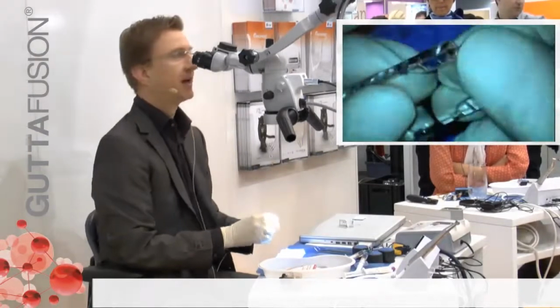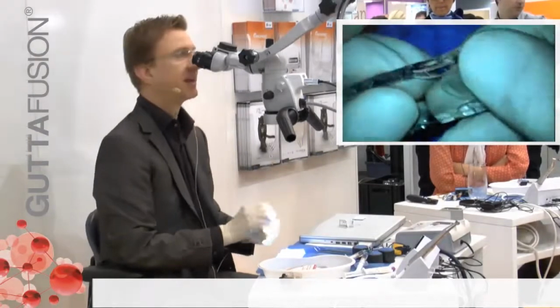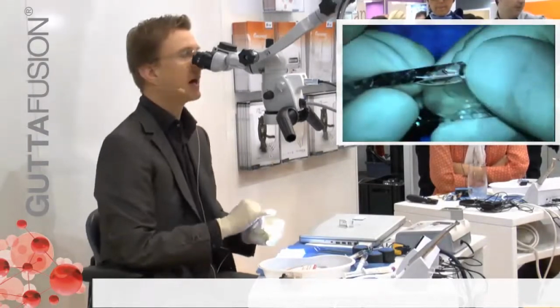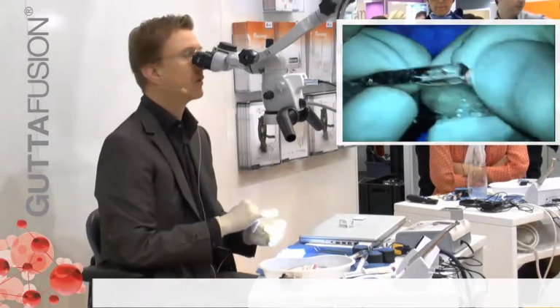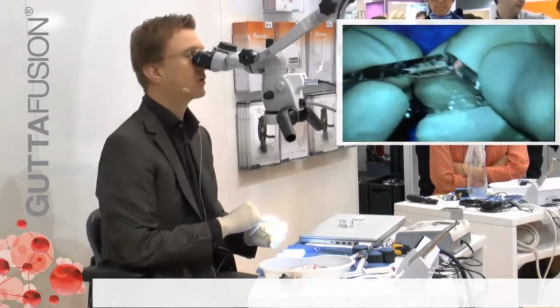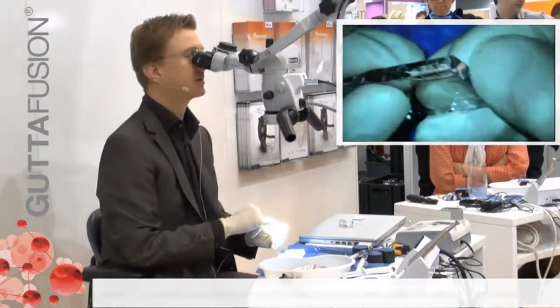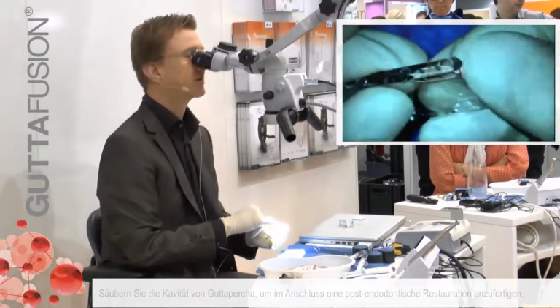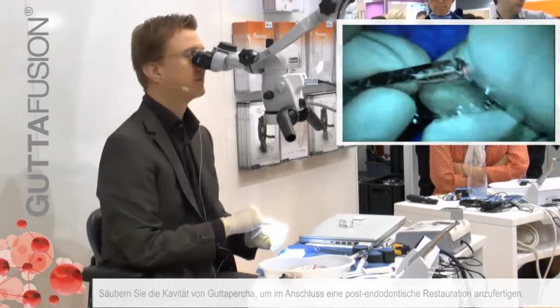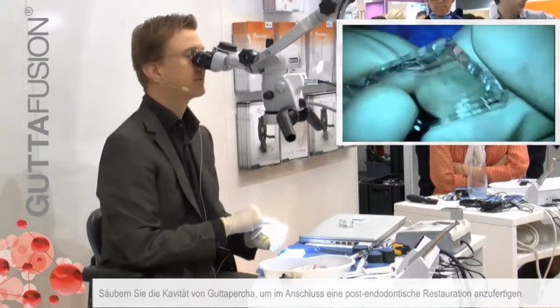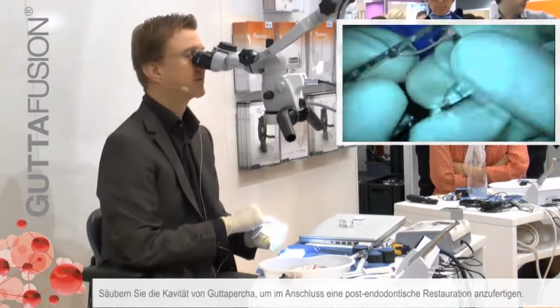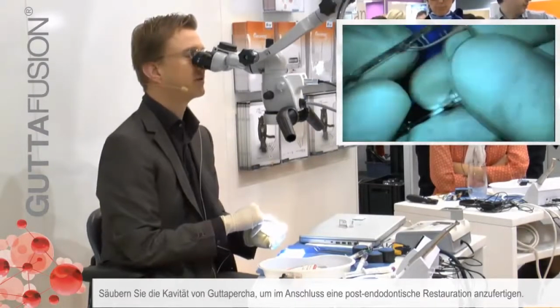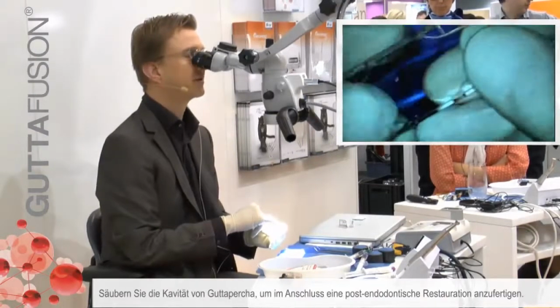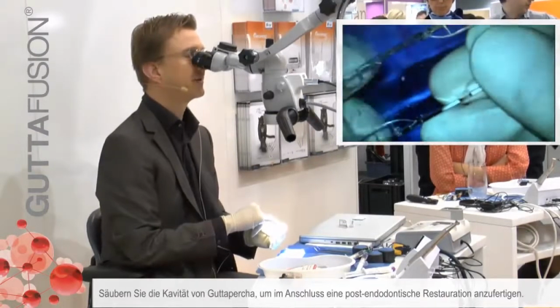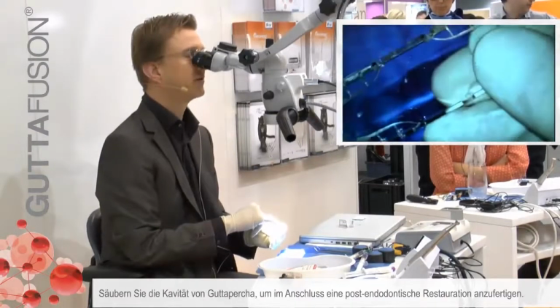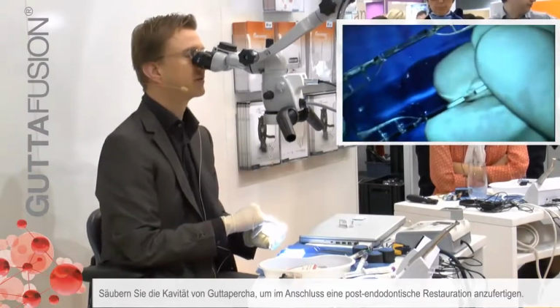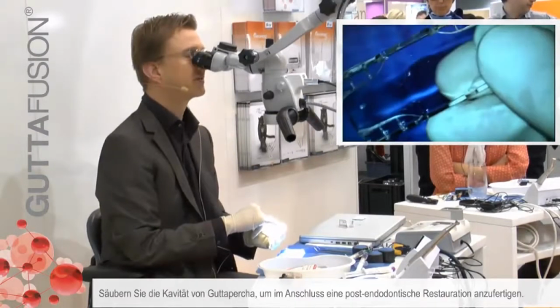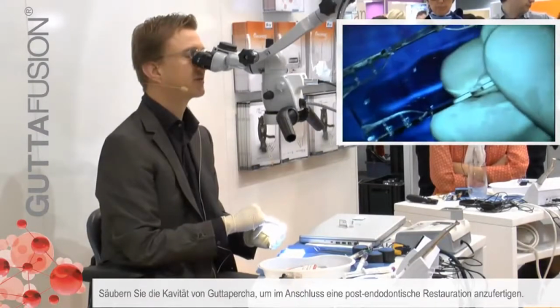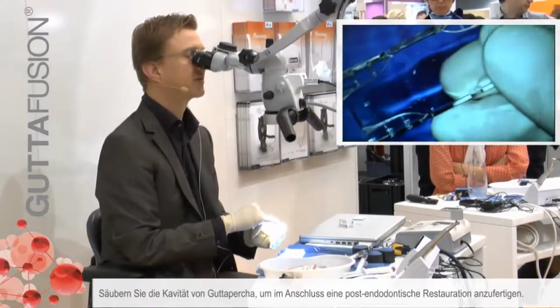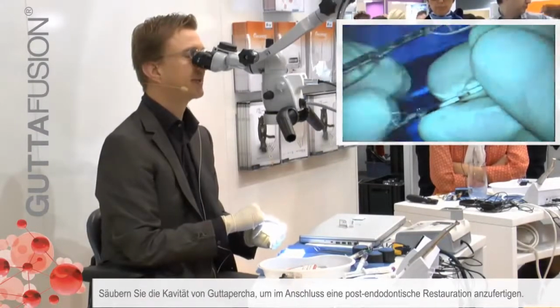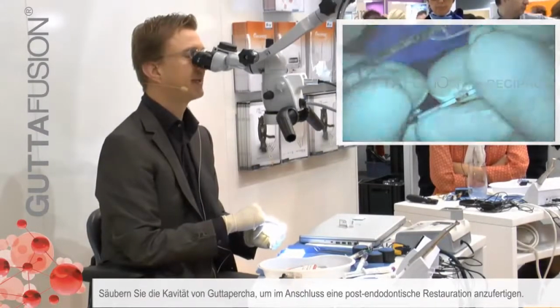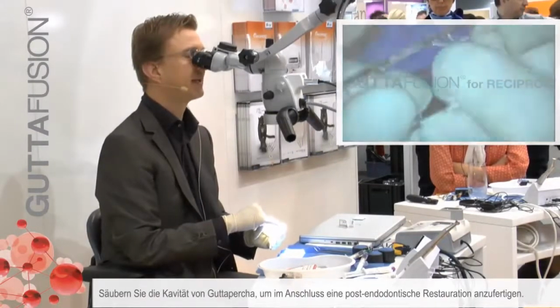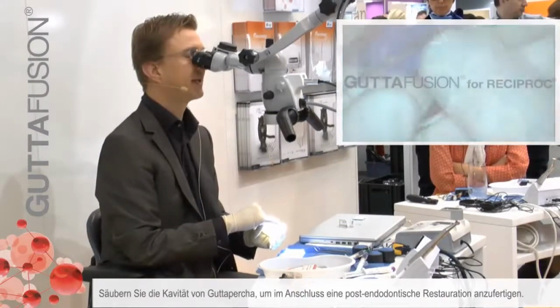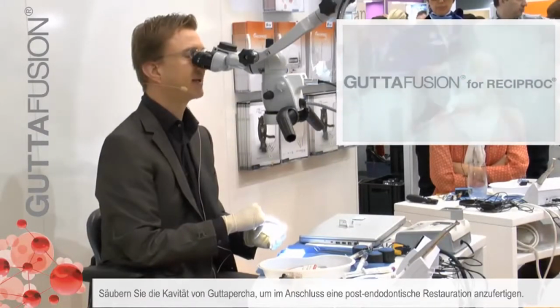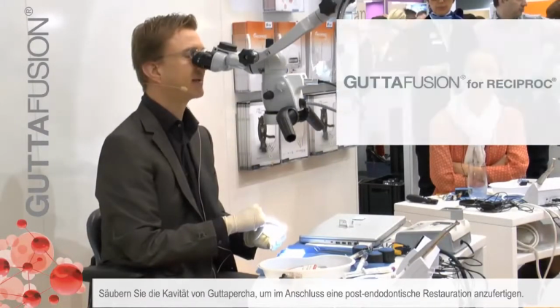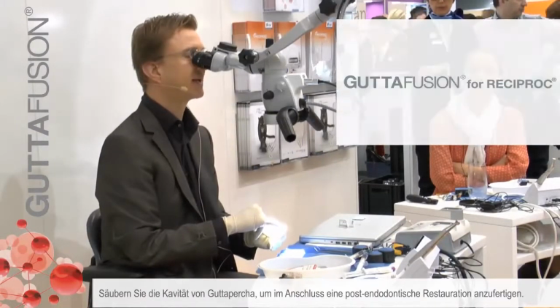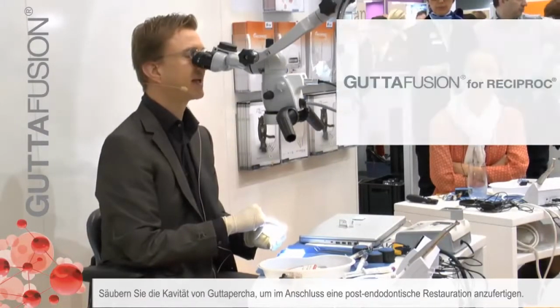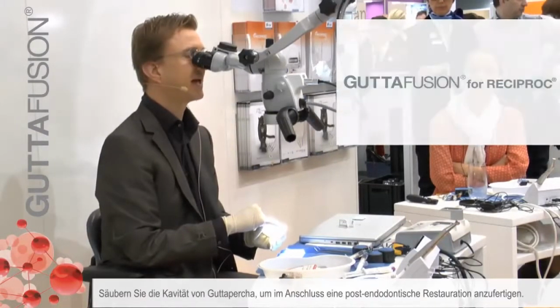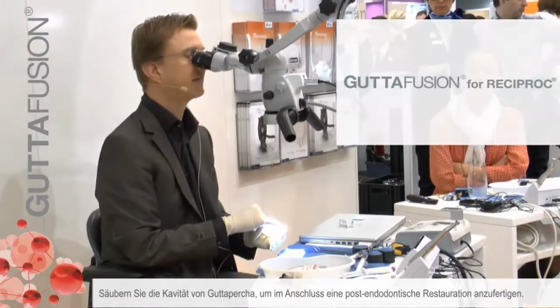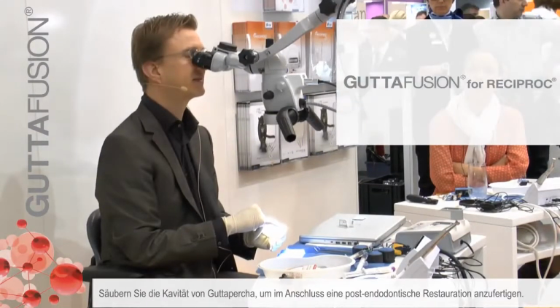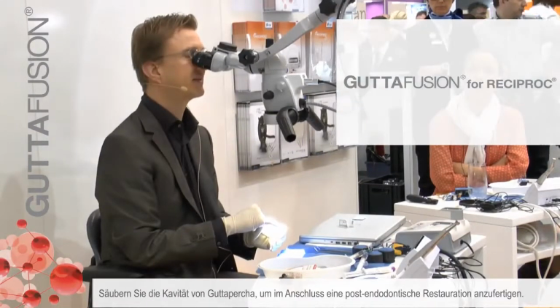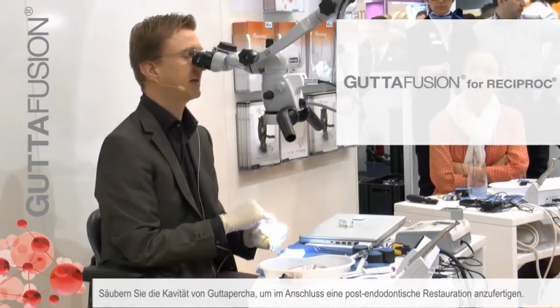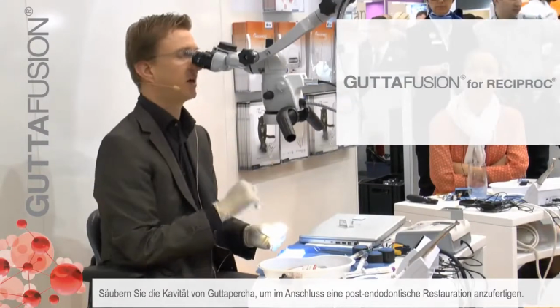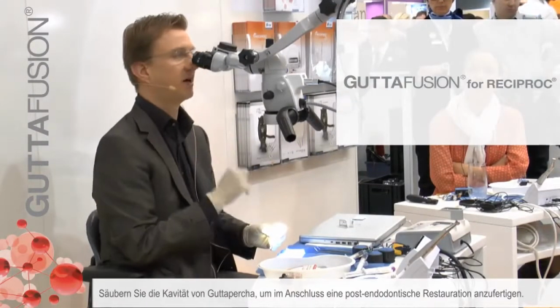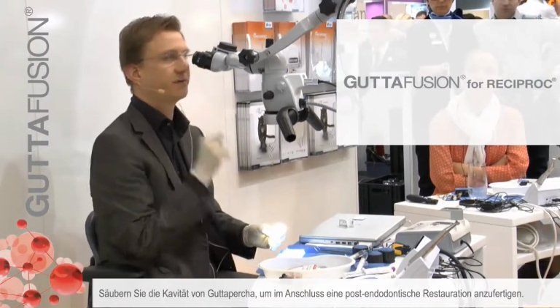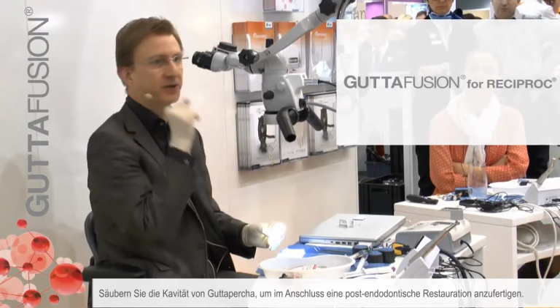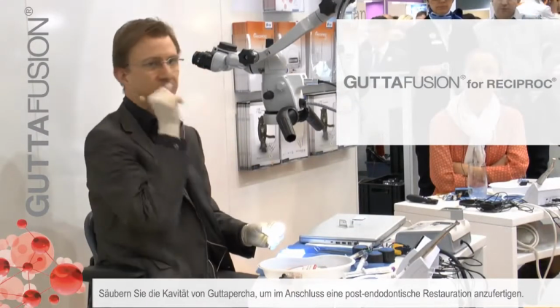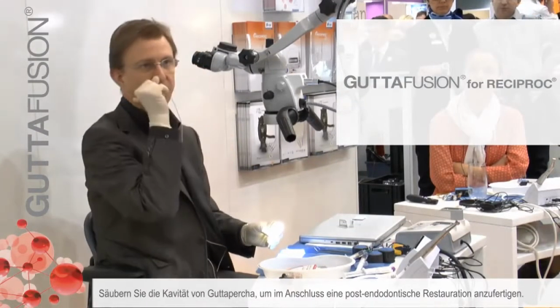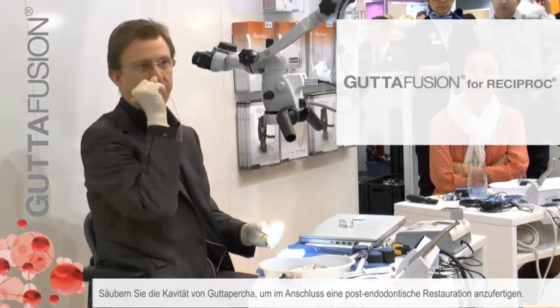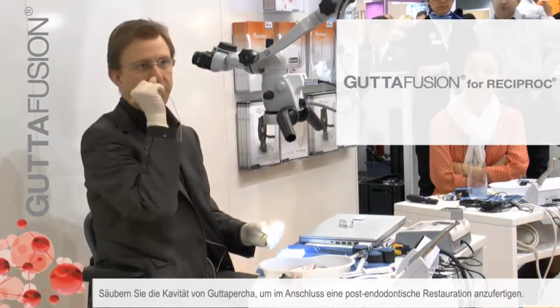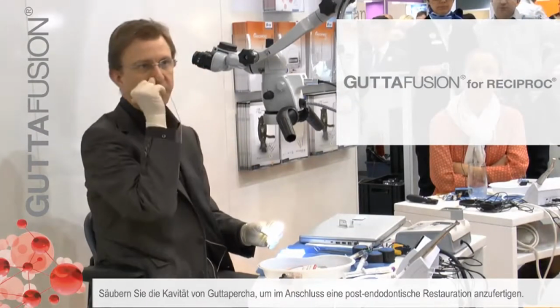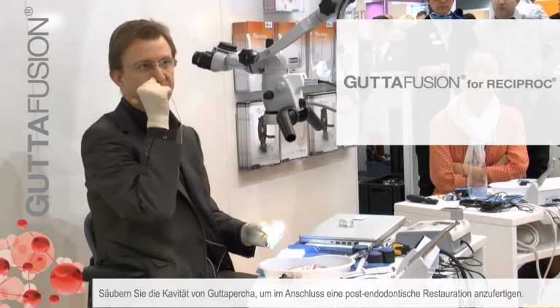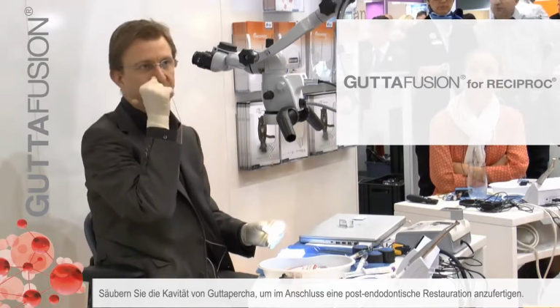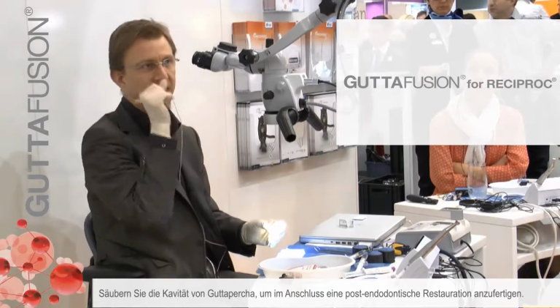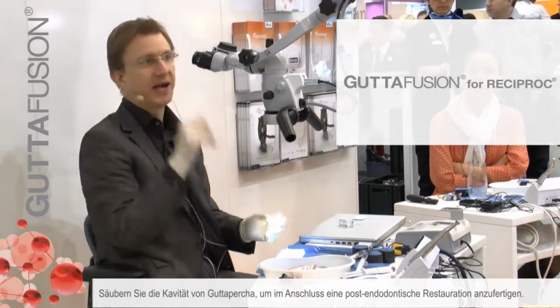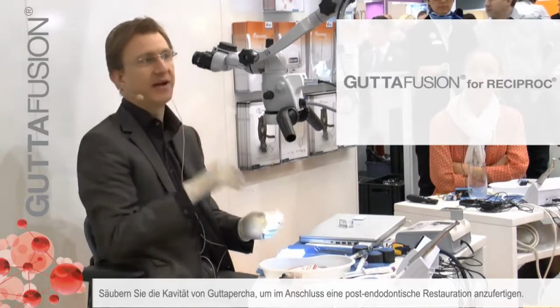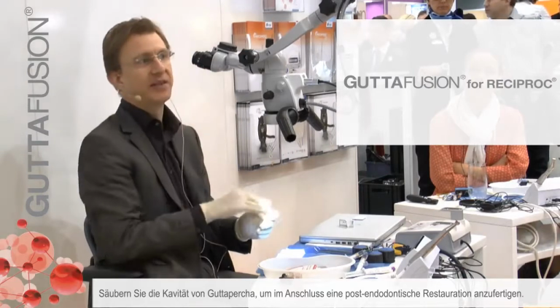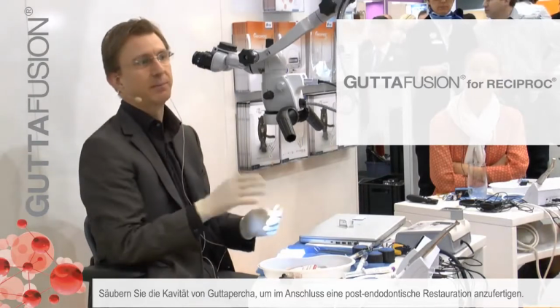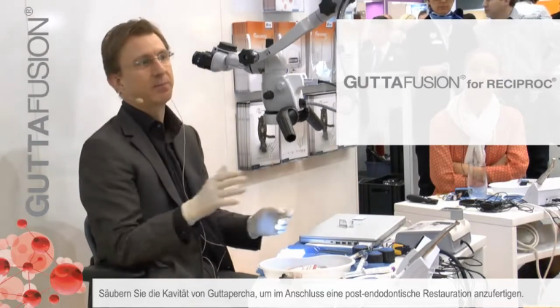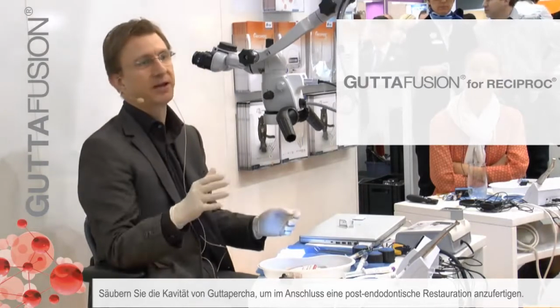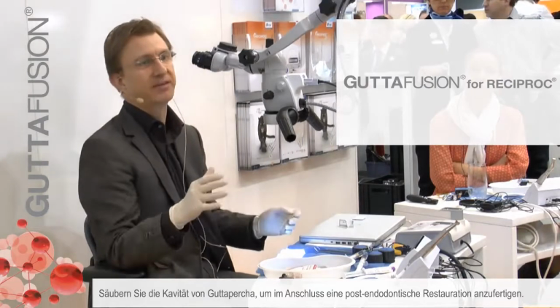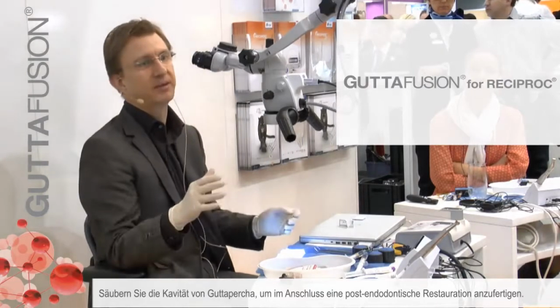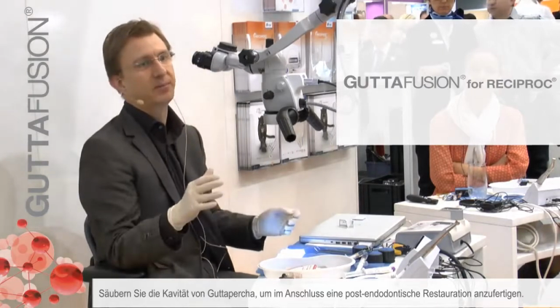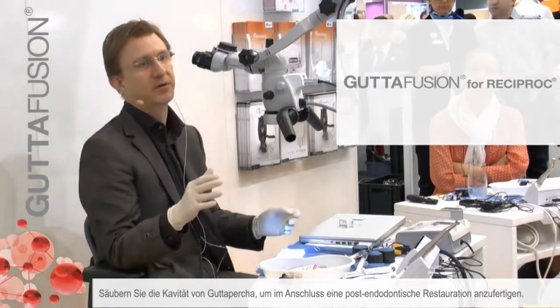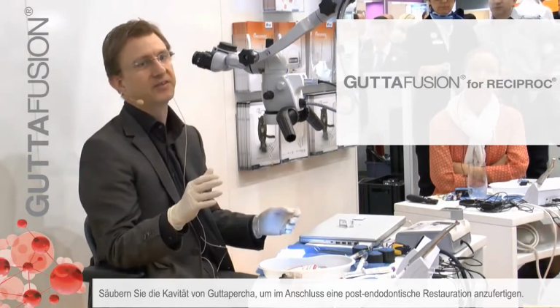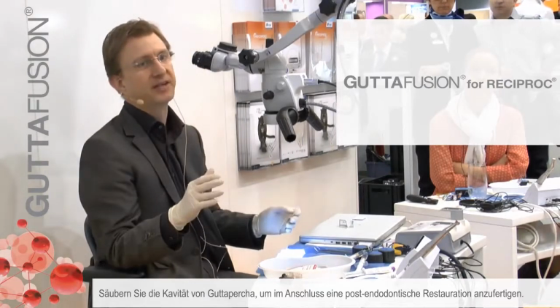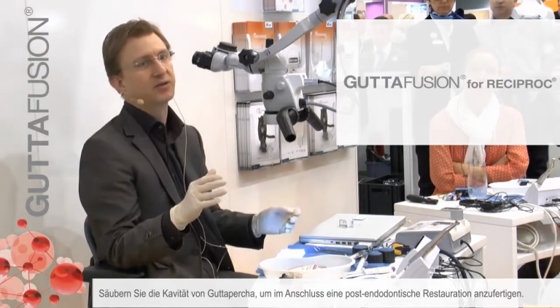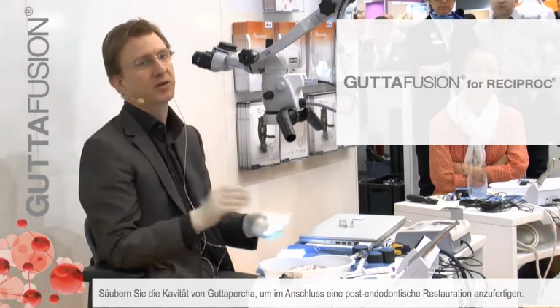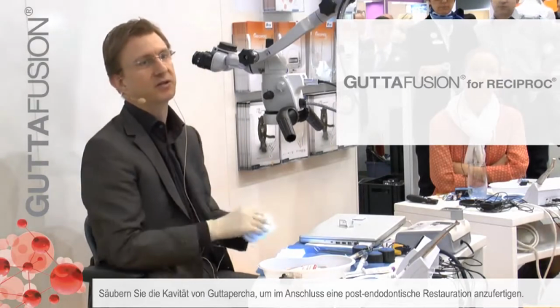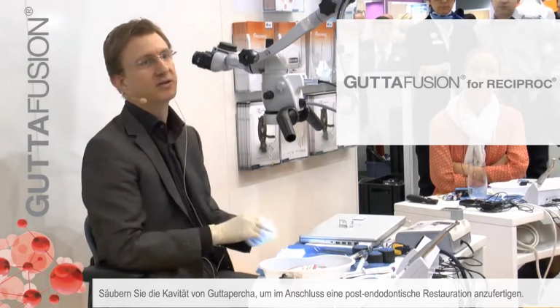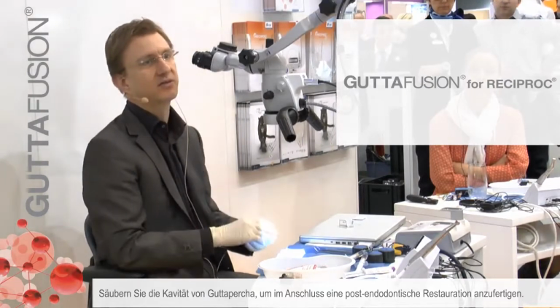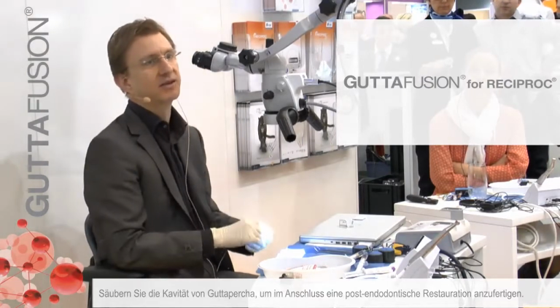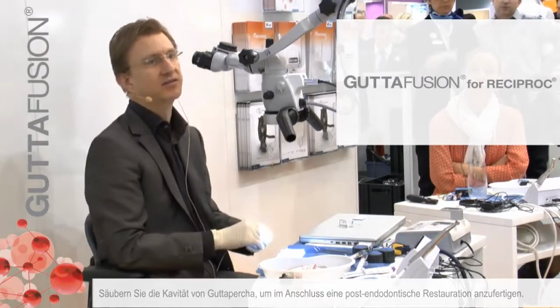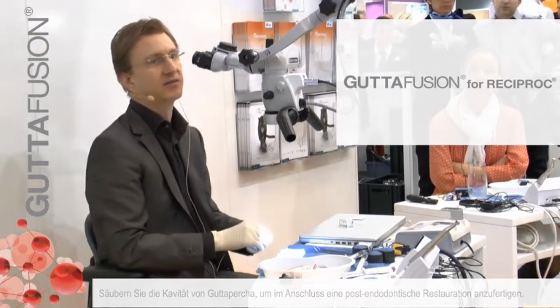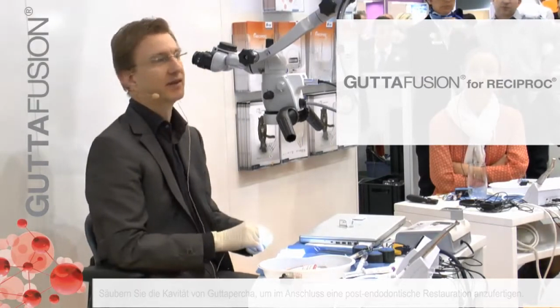I would continue to clean the cavity of the gutta-percha and then place a post-endodontic restoration.